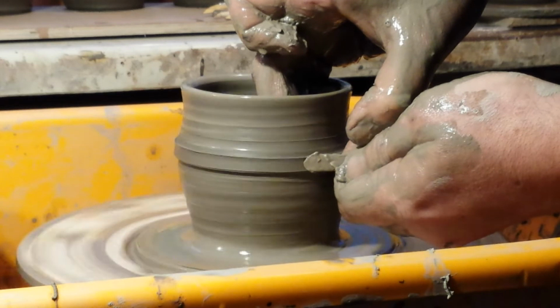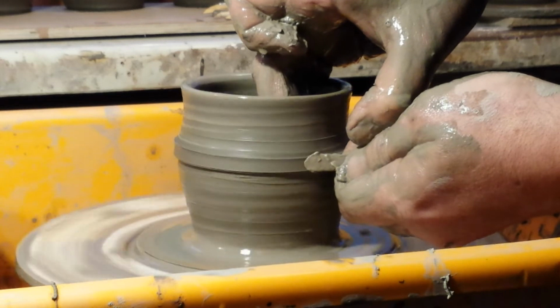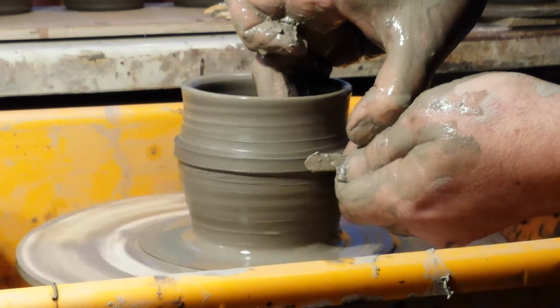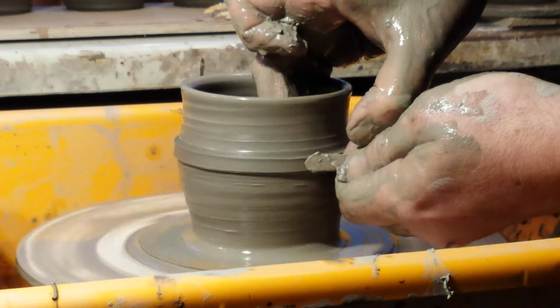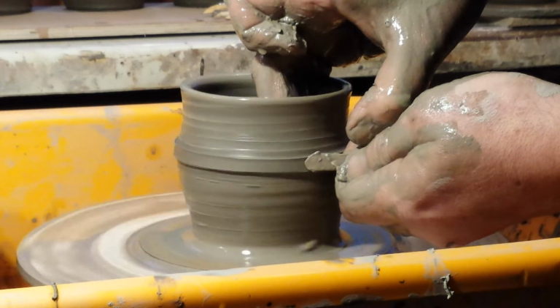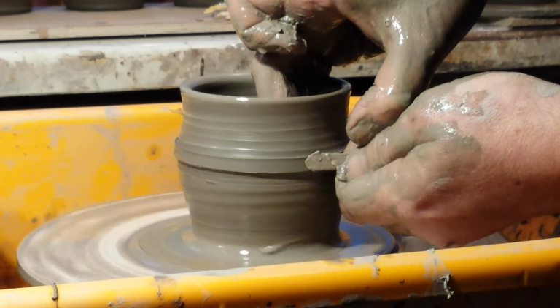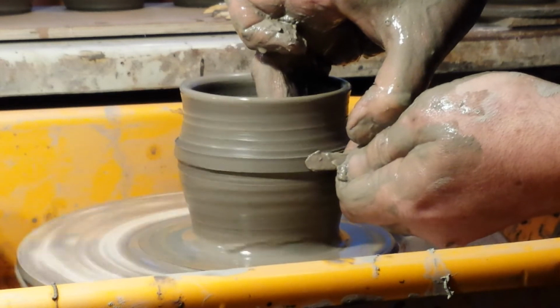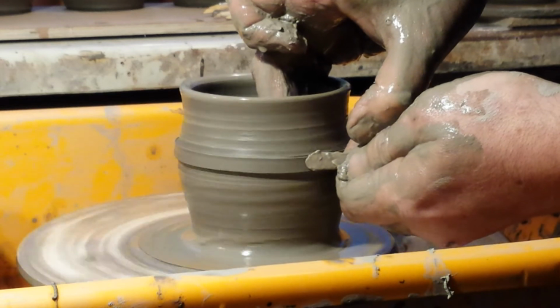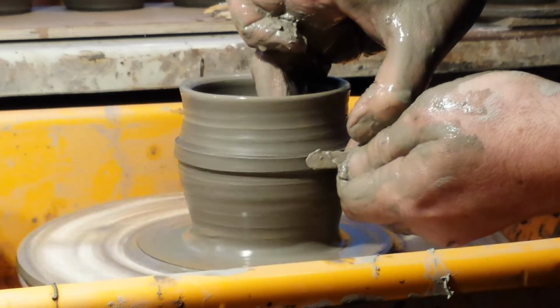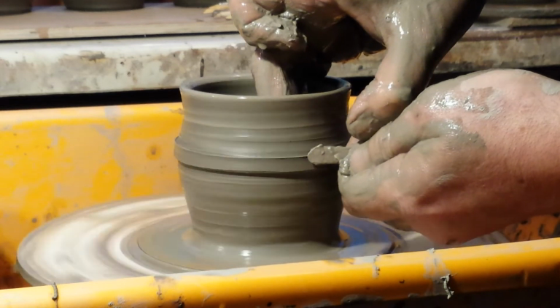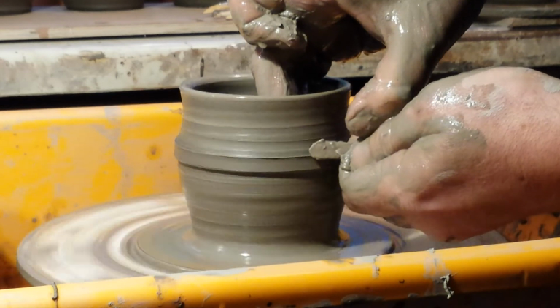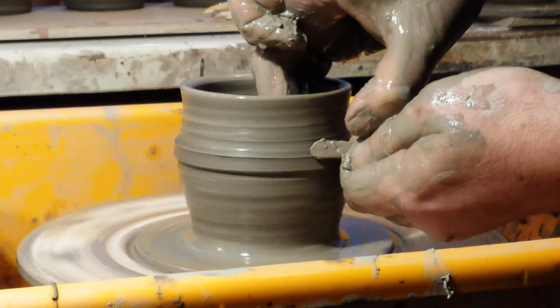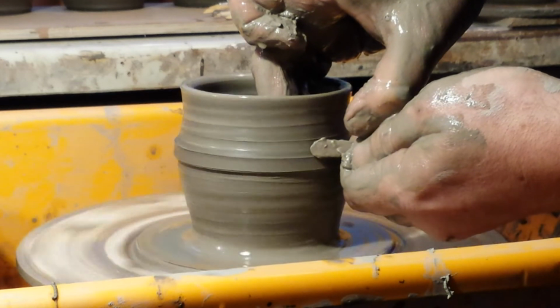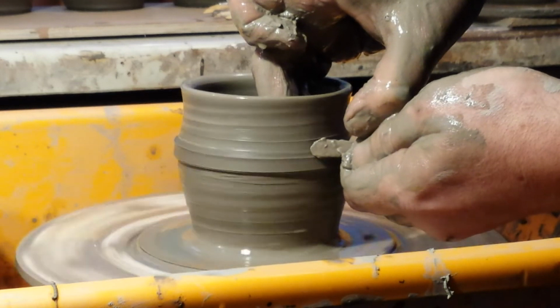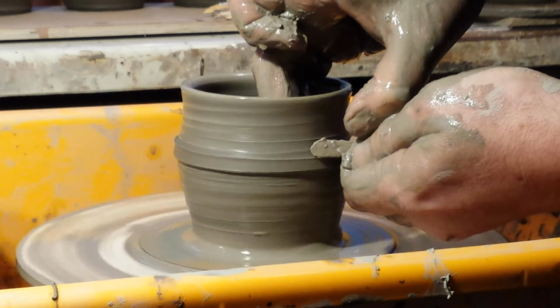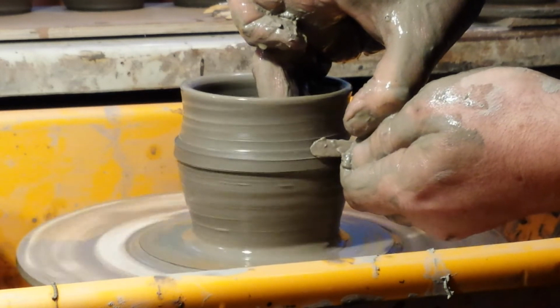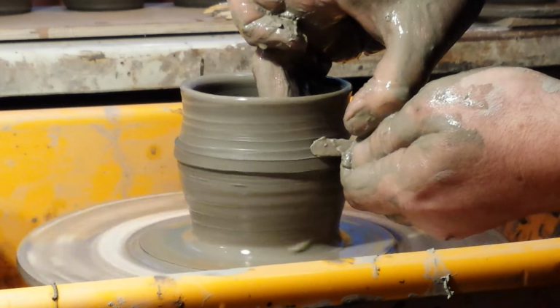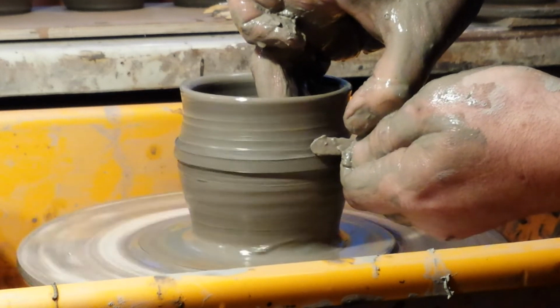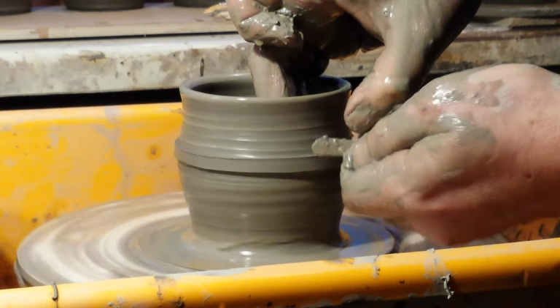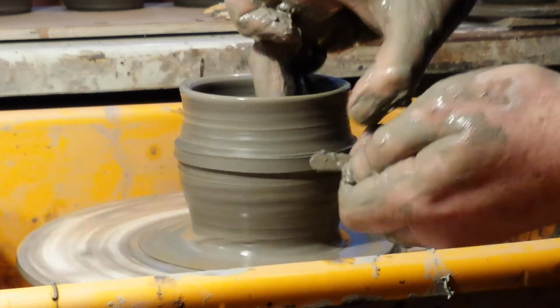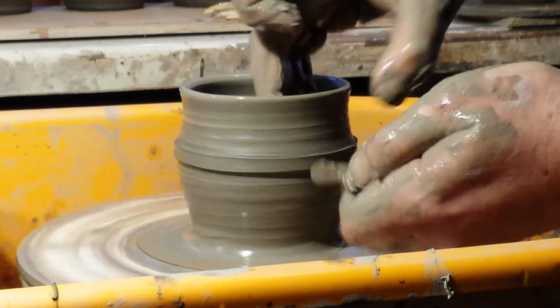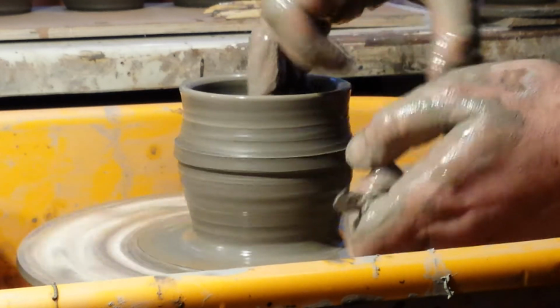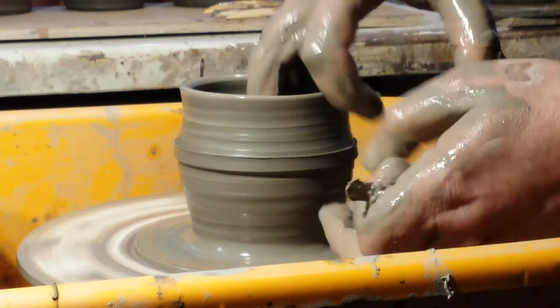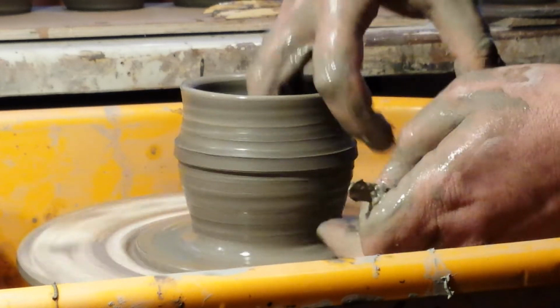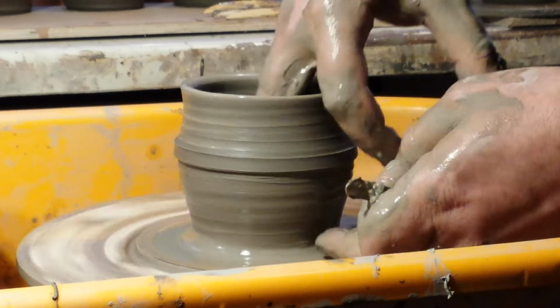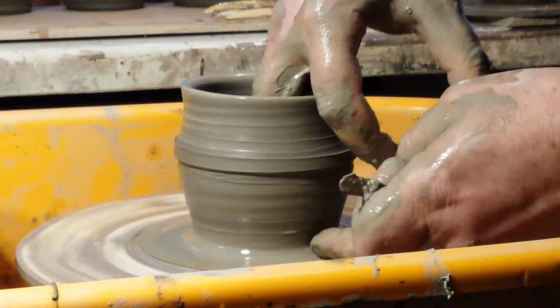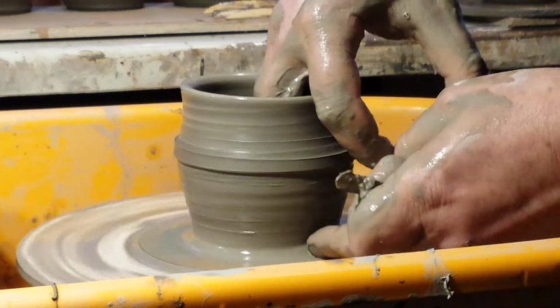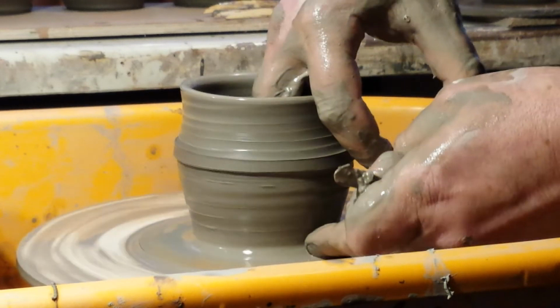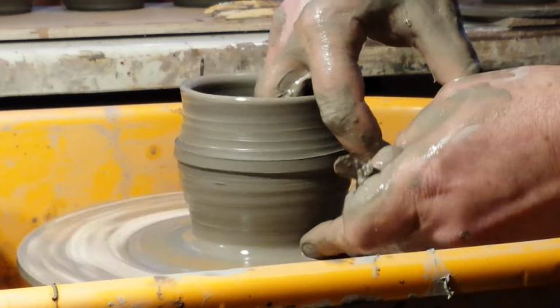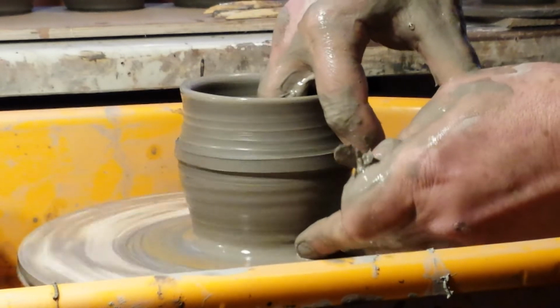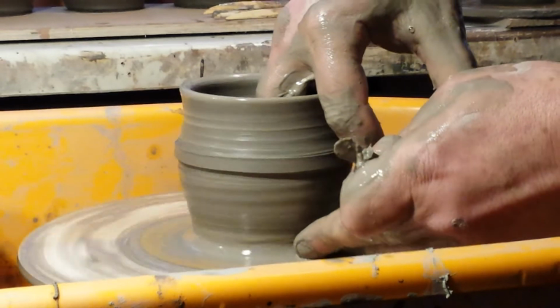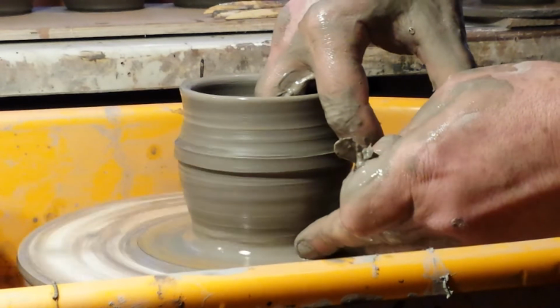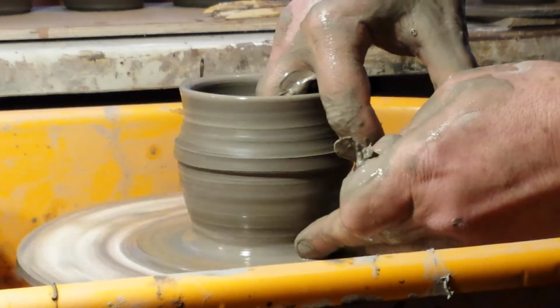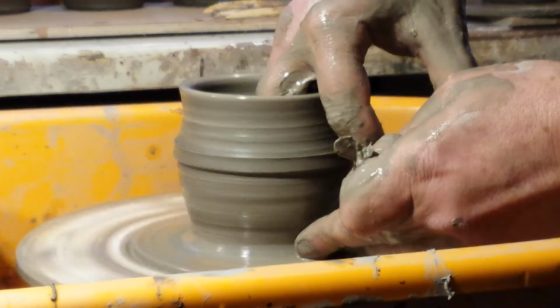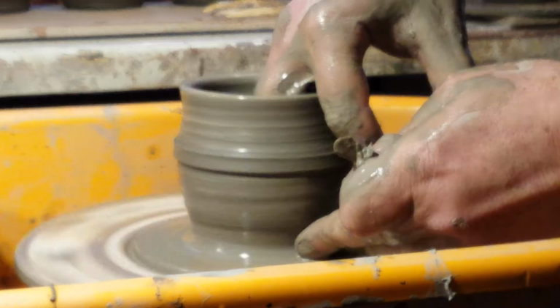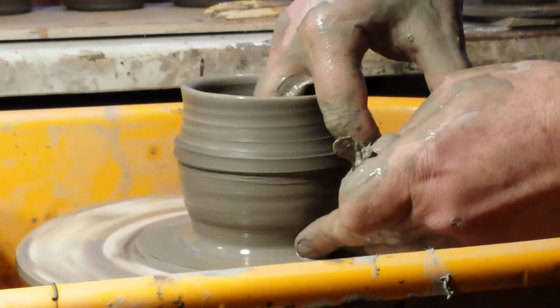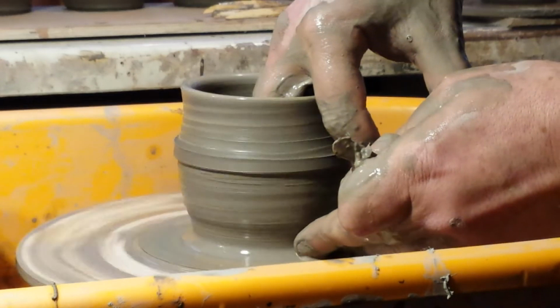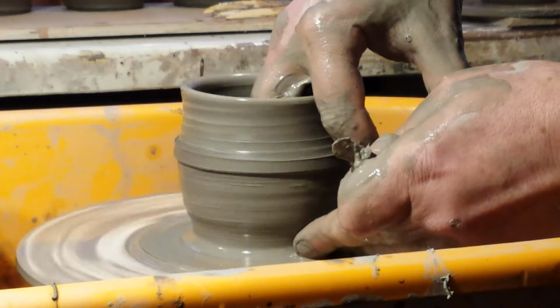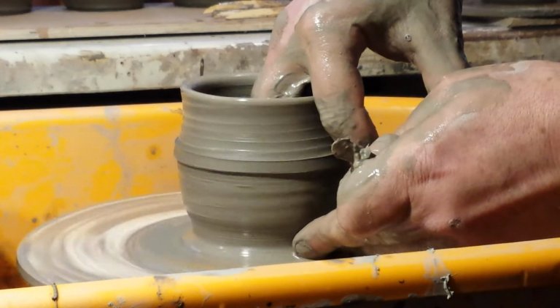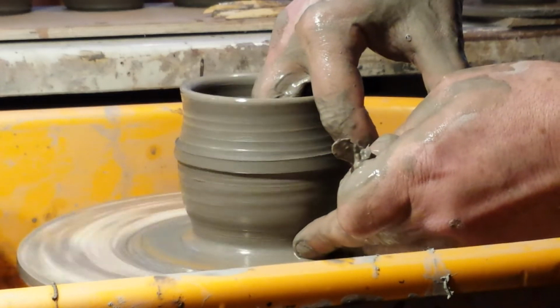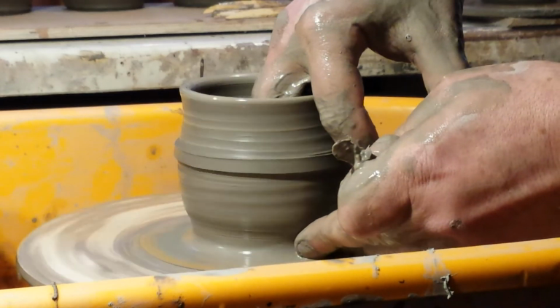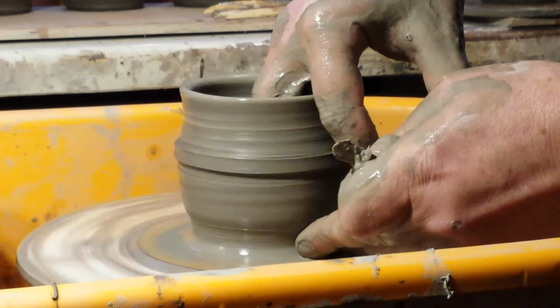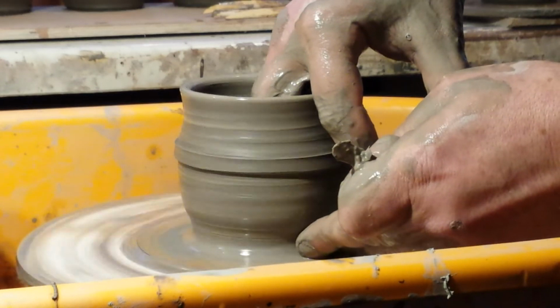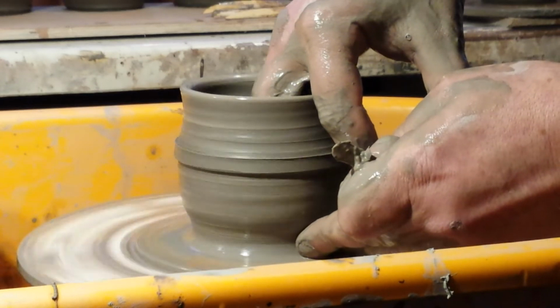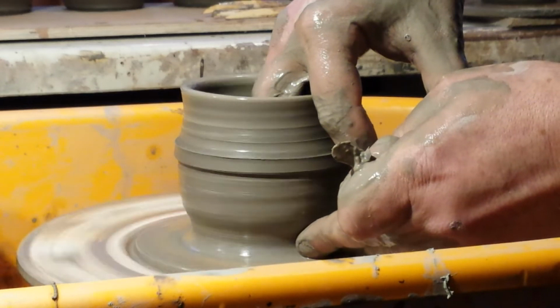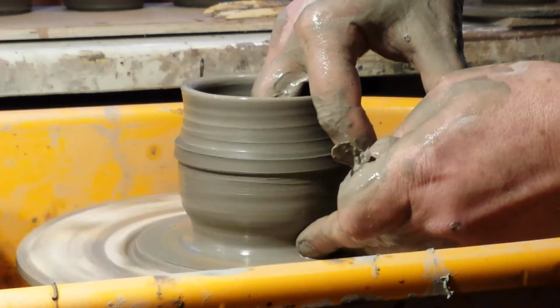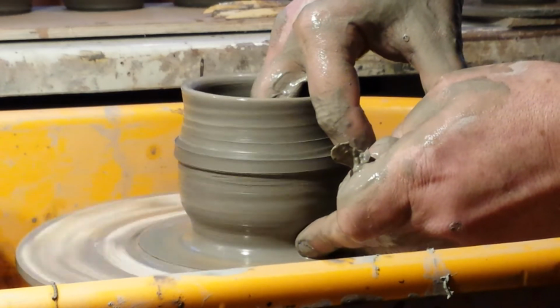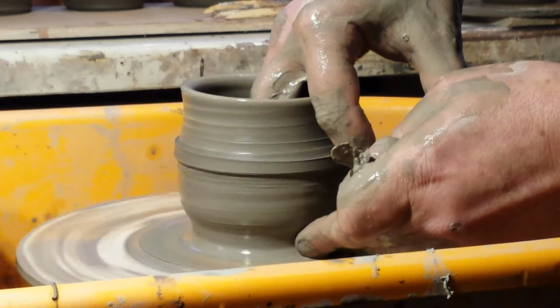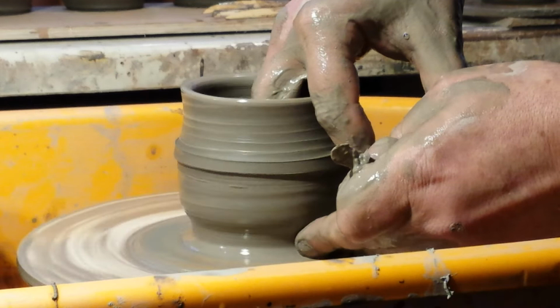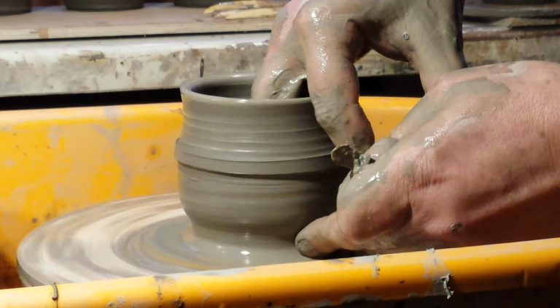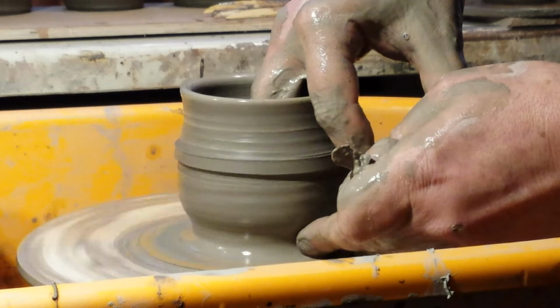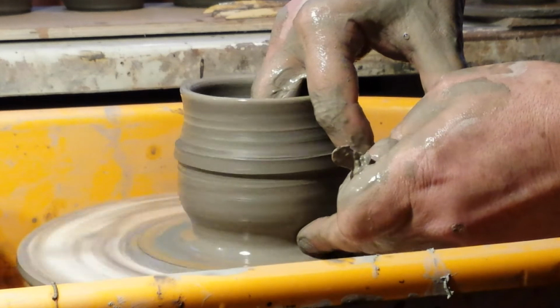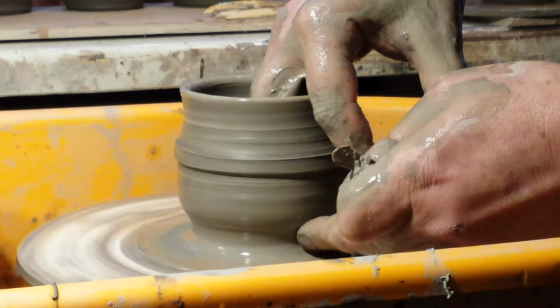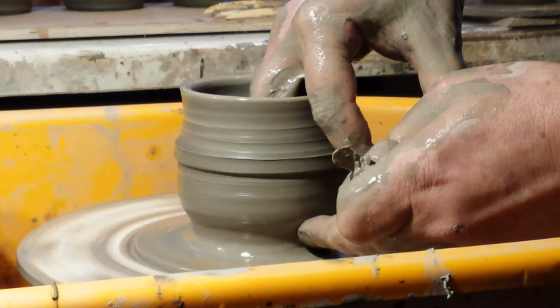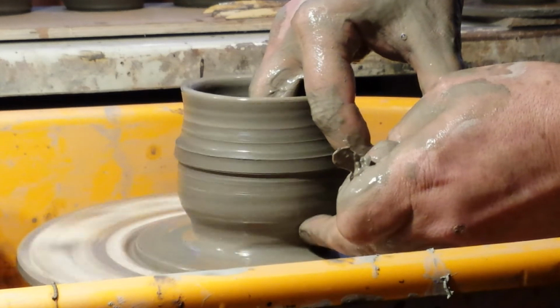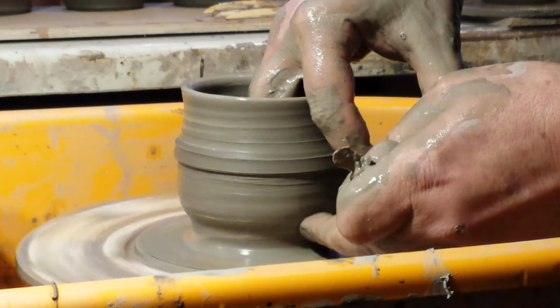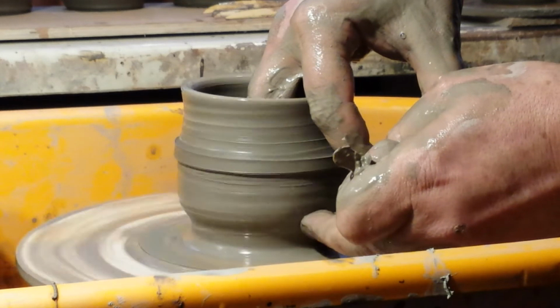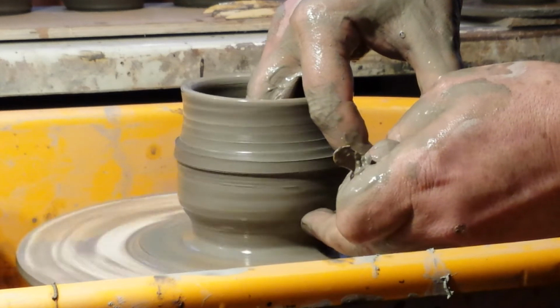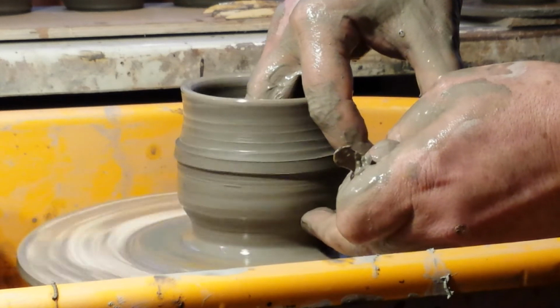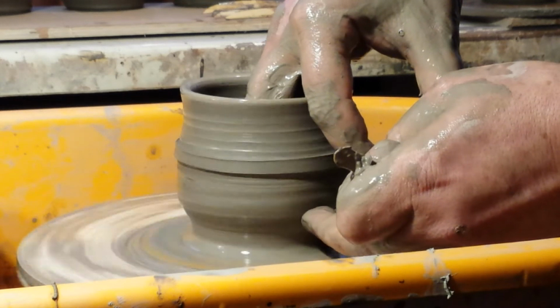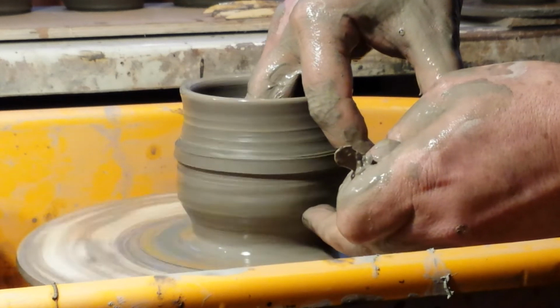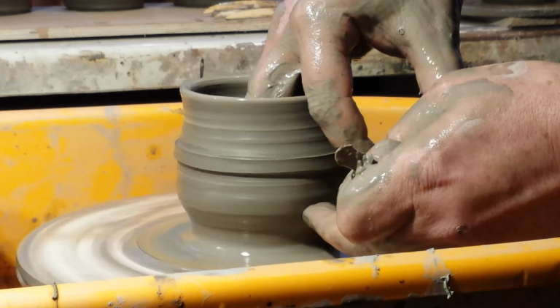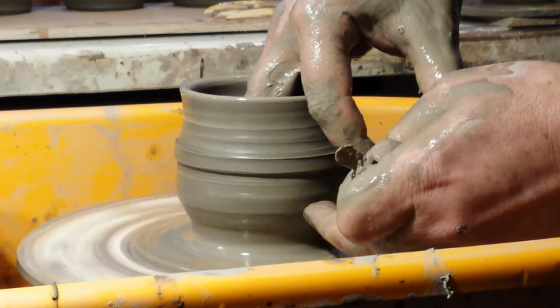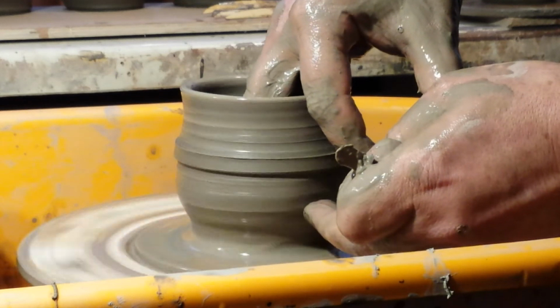Maybe I could have made it a bit thicker. They are just for testing as I say, so not to worry.